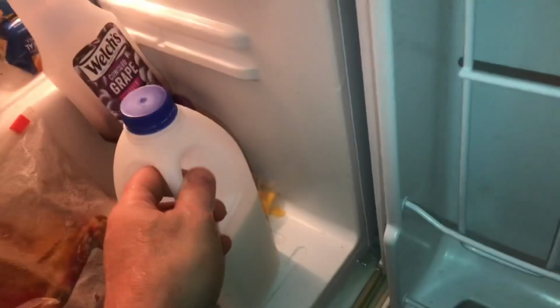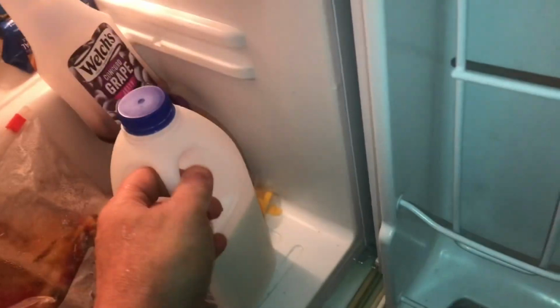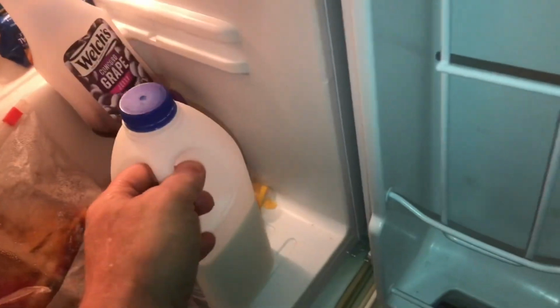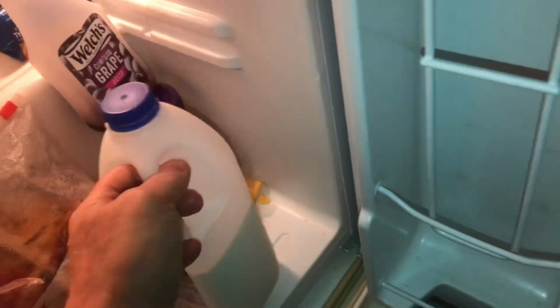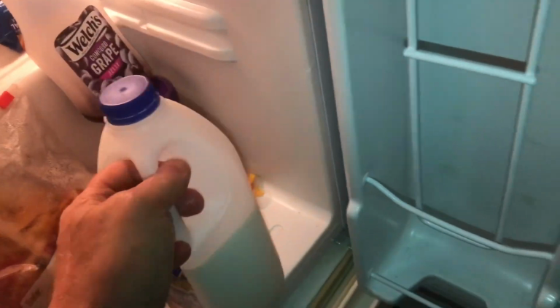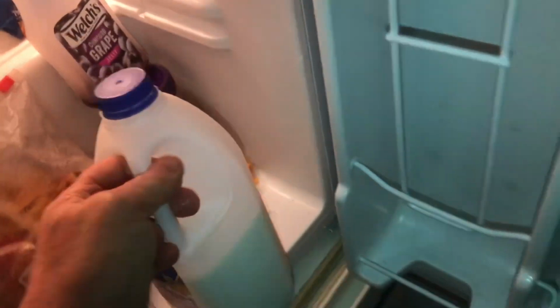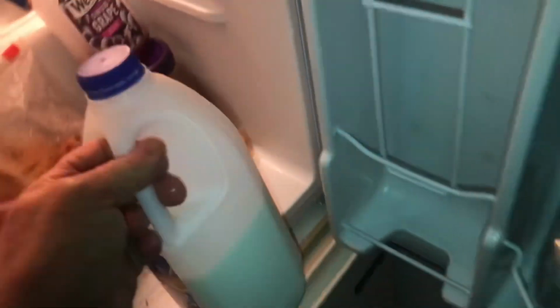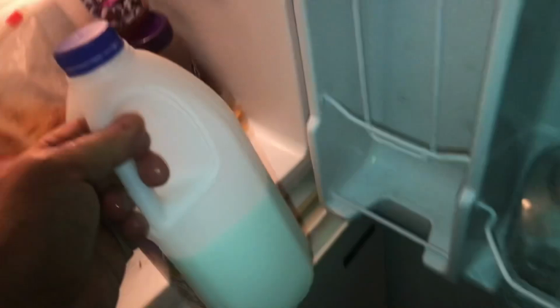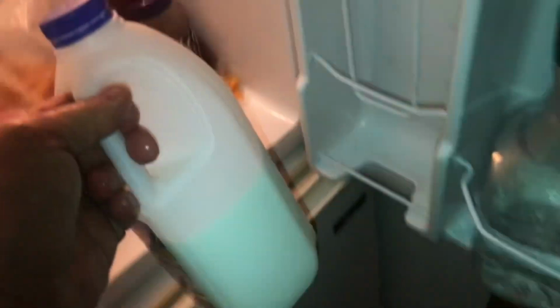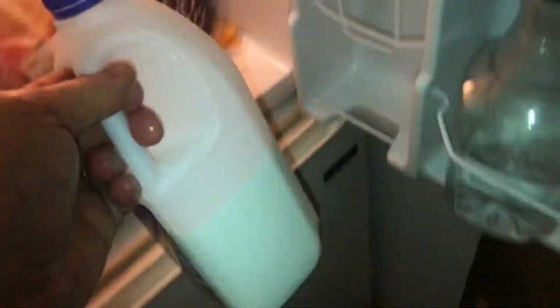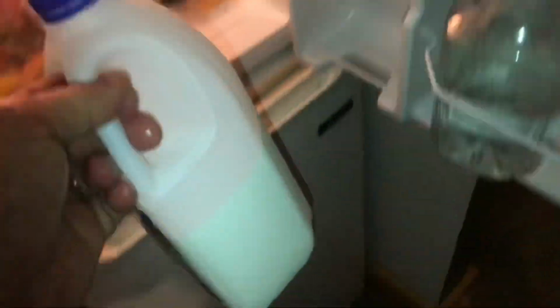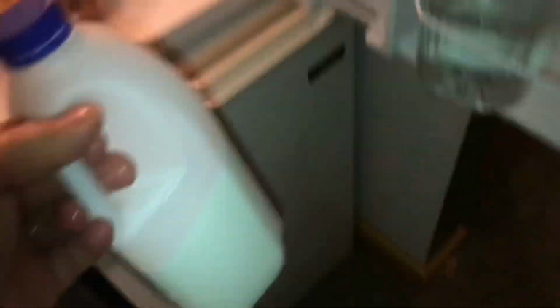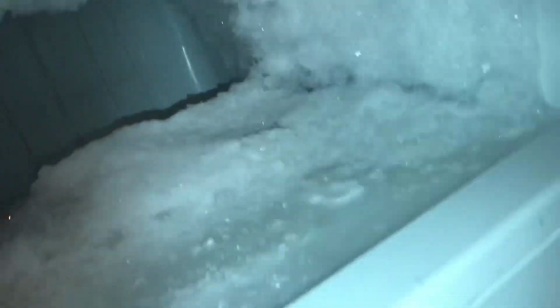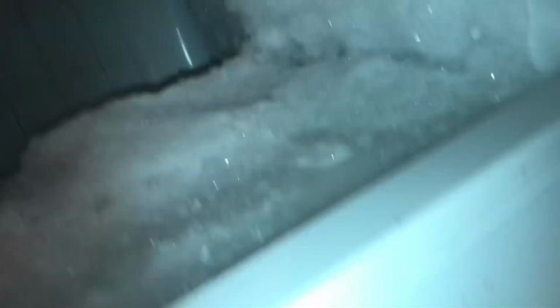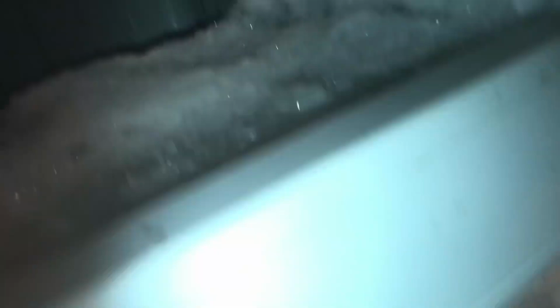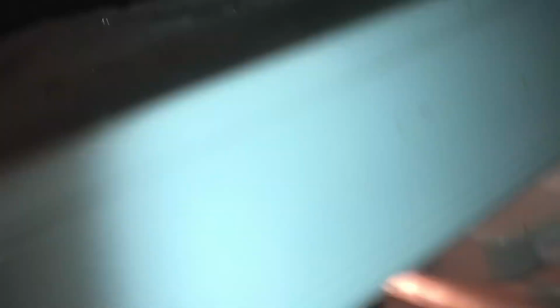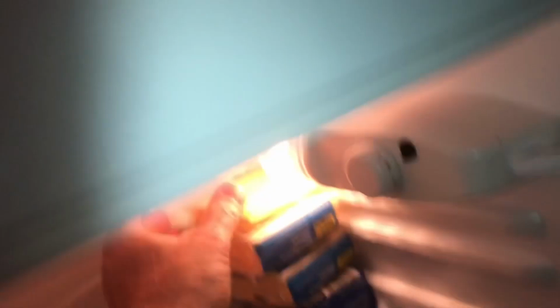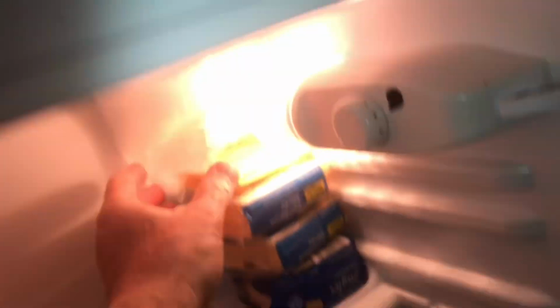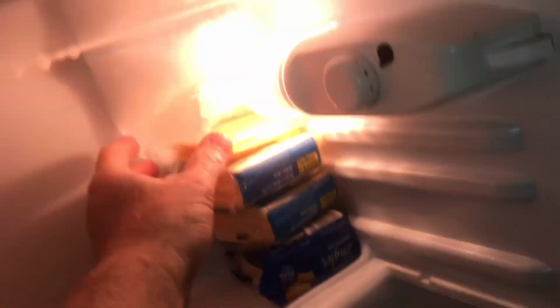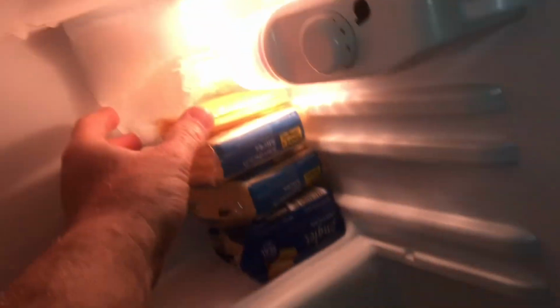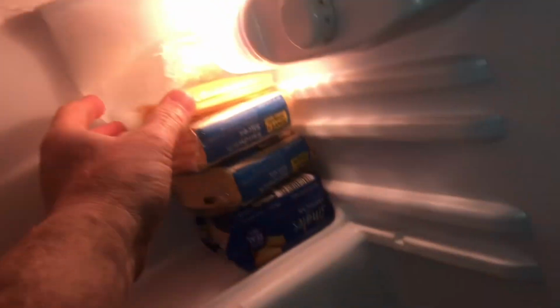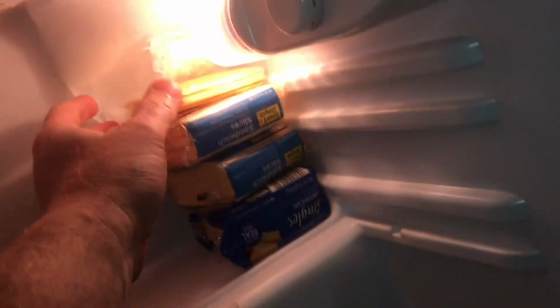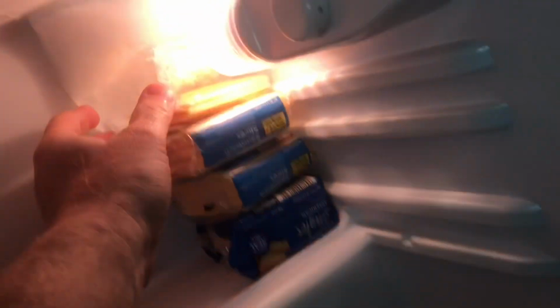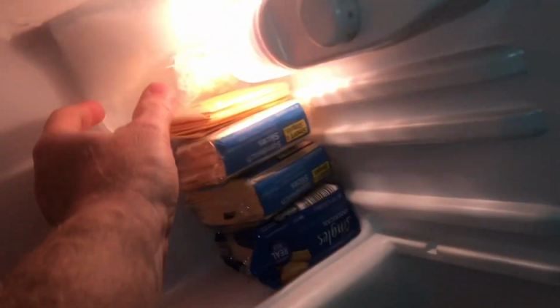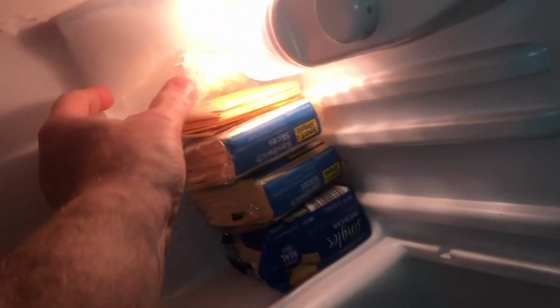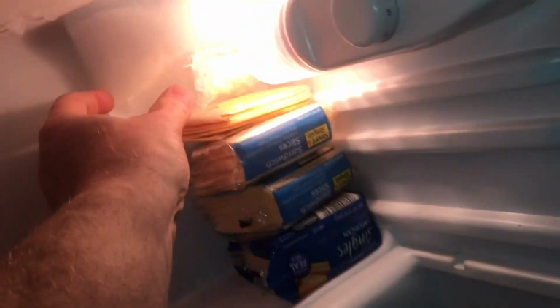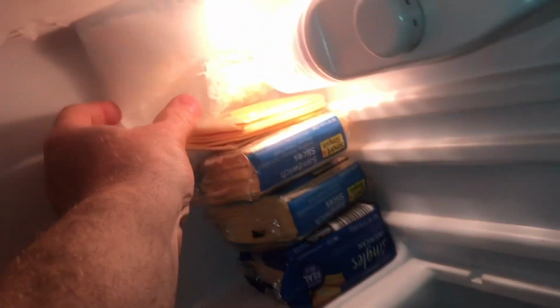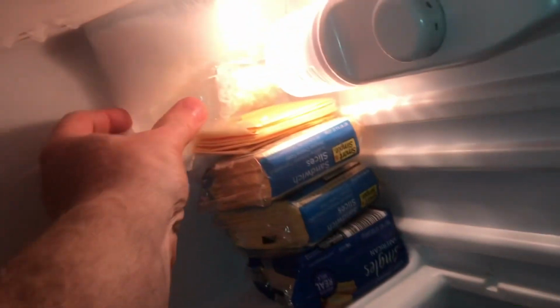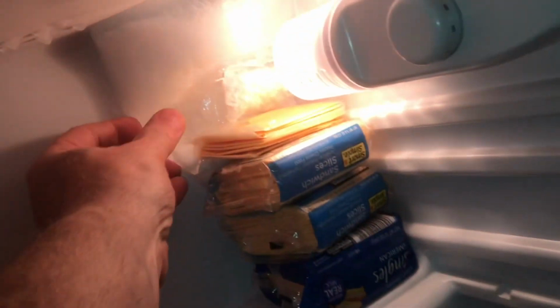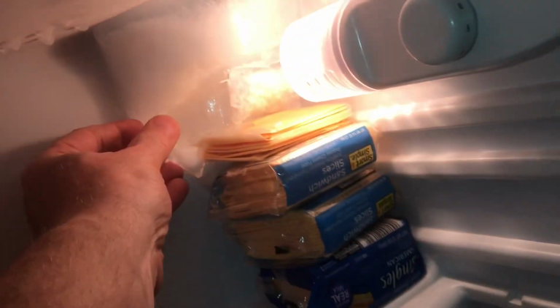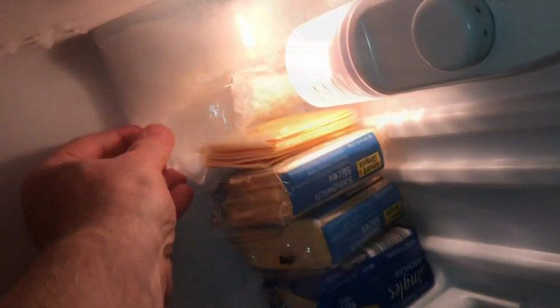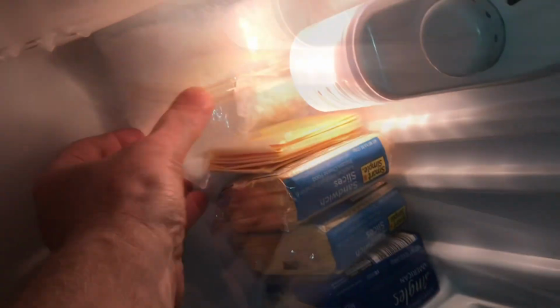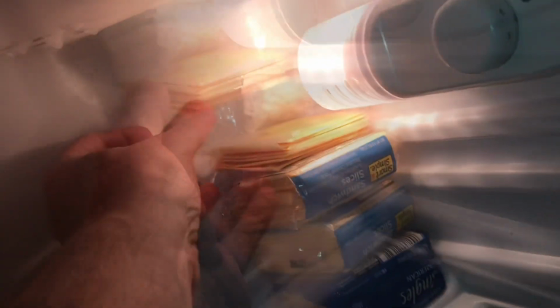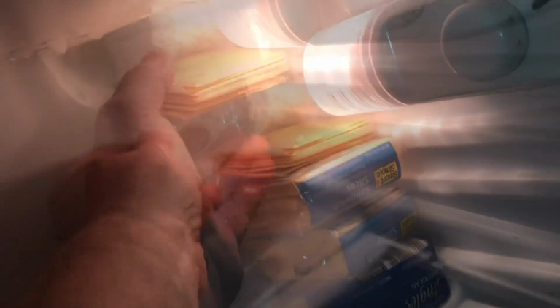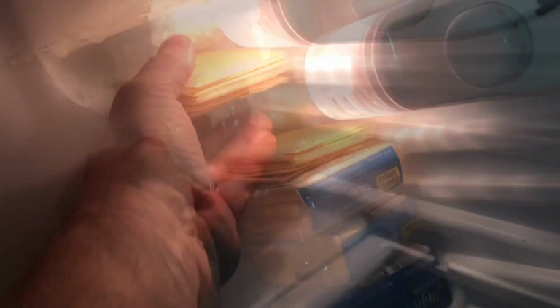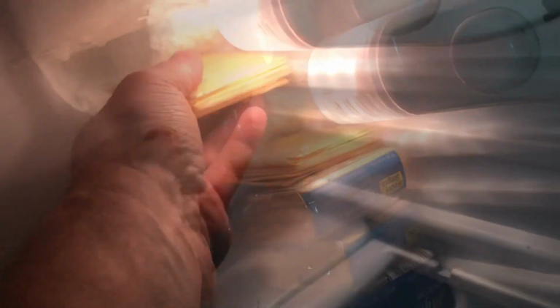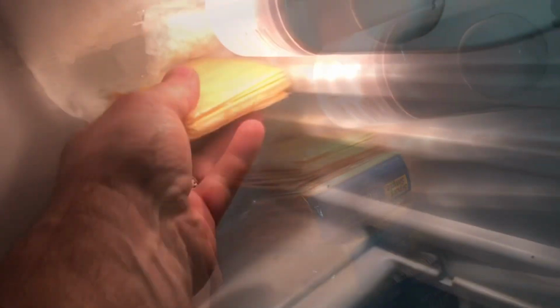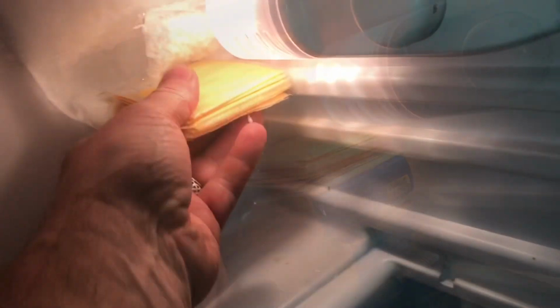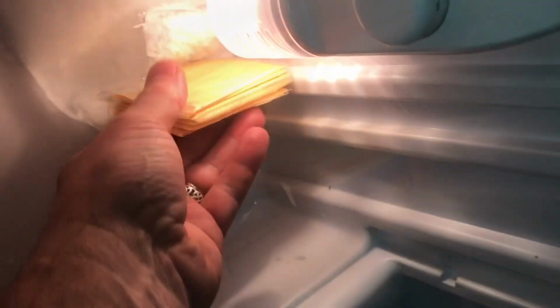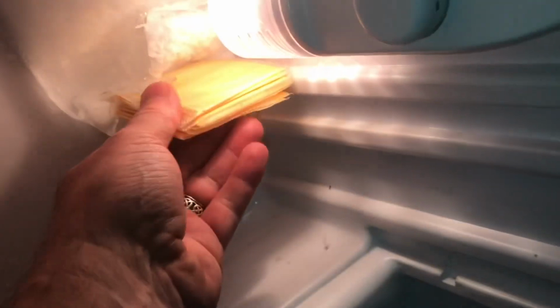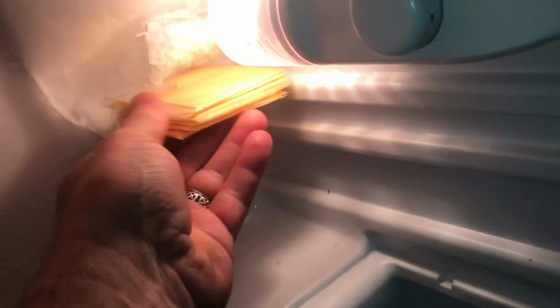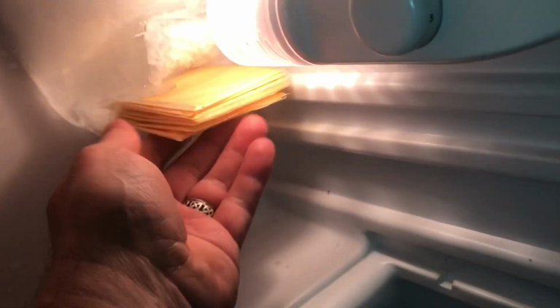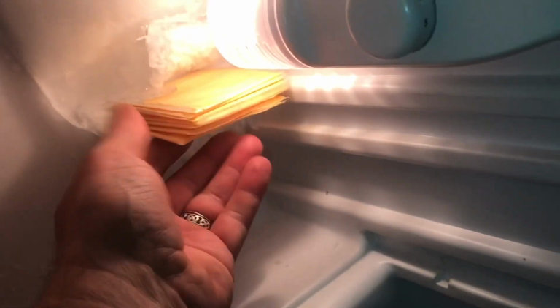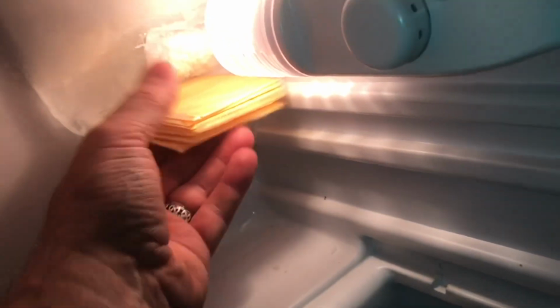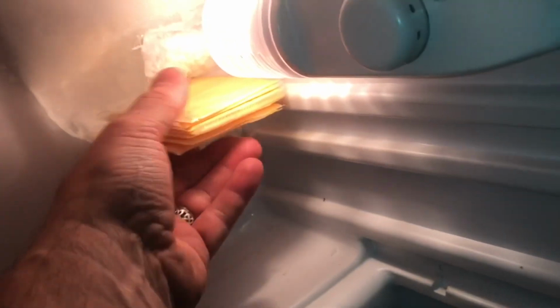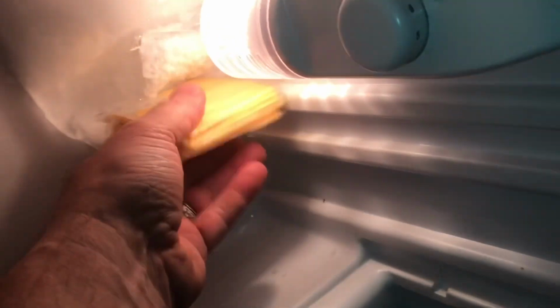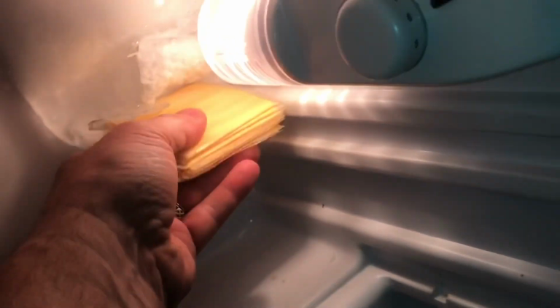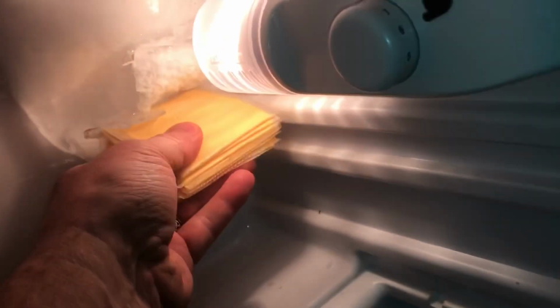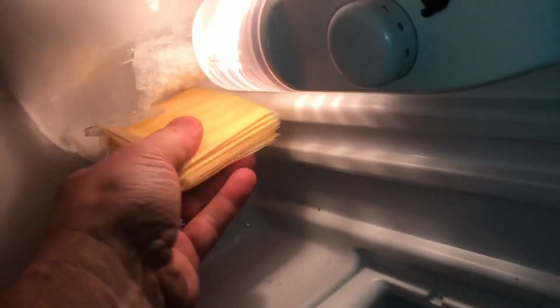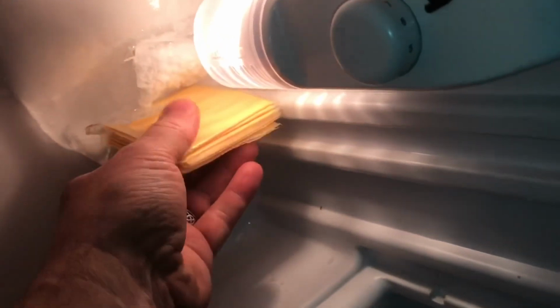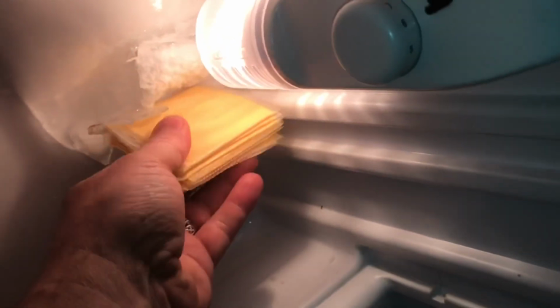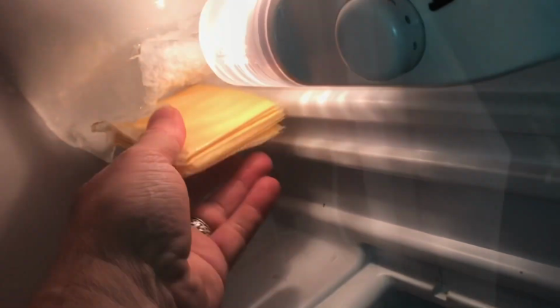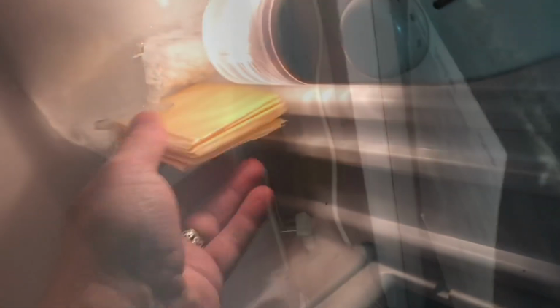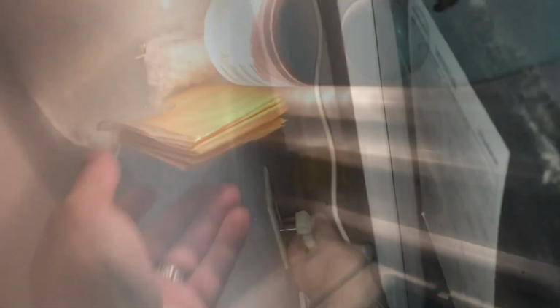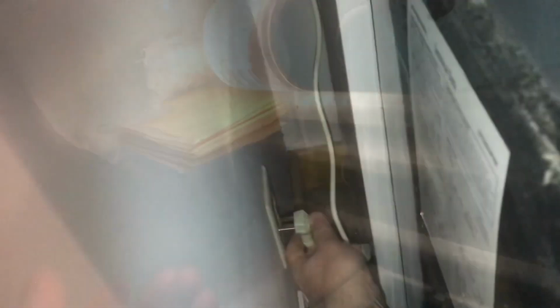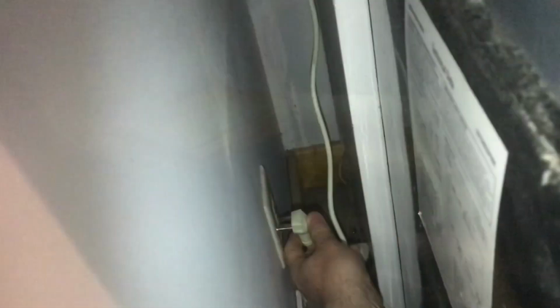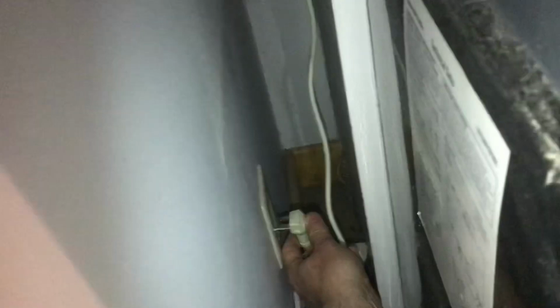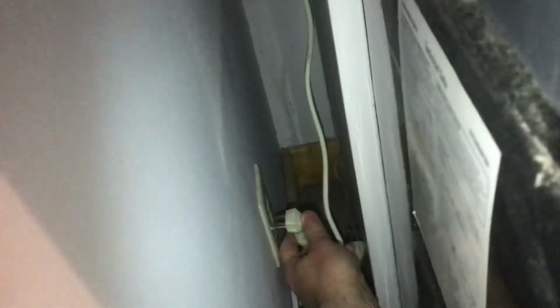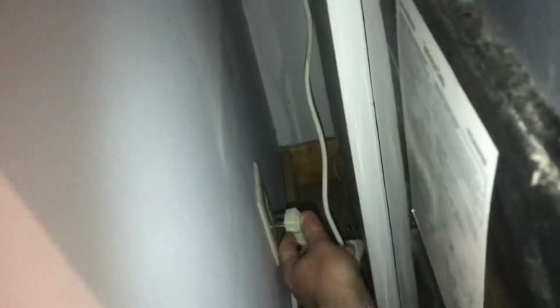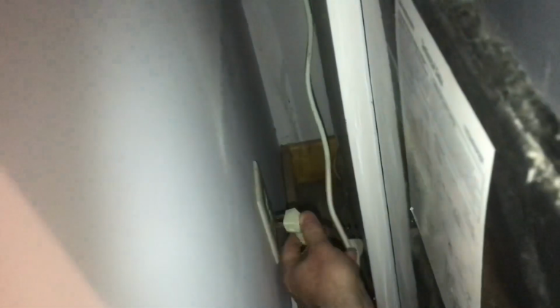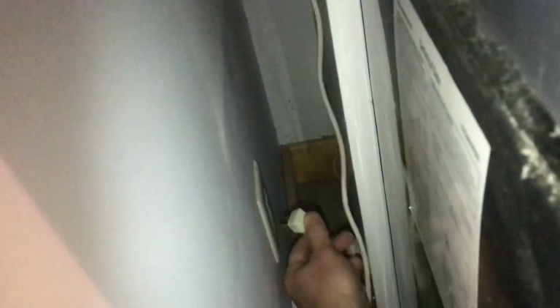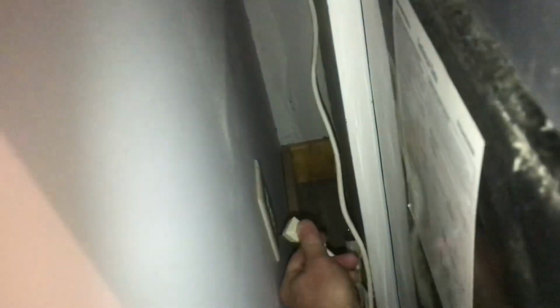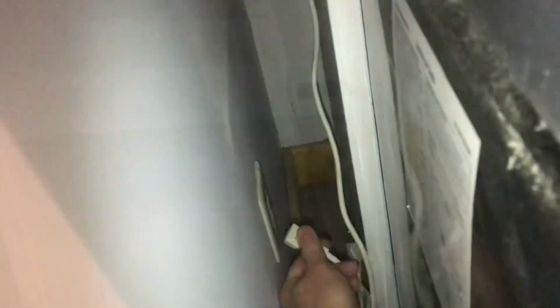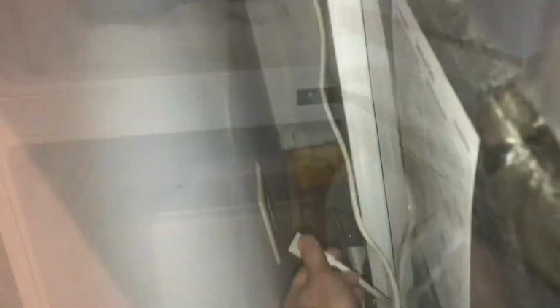We'll unpack the fridge. The ice is even coming all the way down in here. All these cheese pieces are stuck in here. We'll unplug the refrigerator.